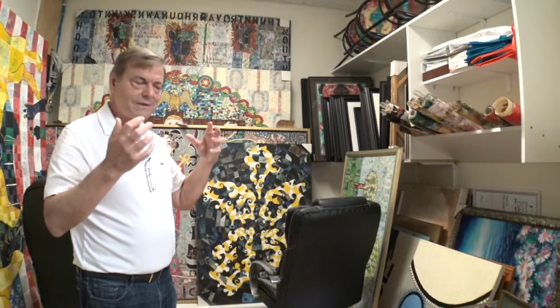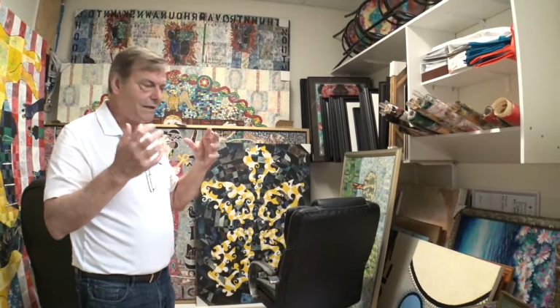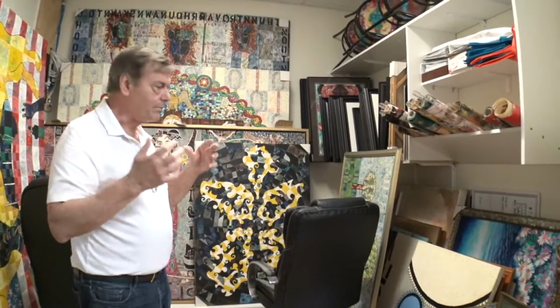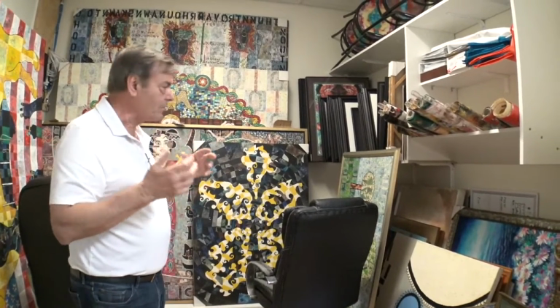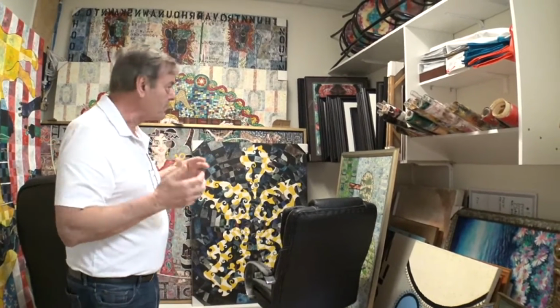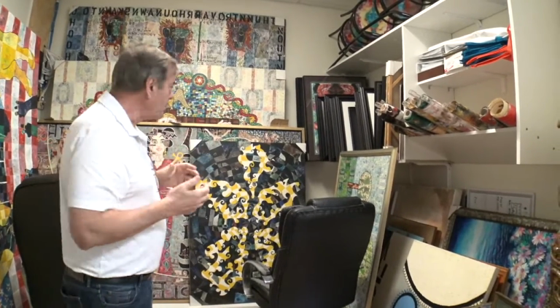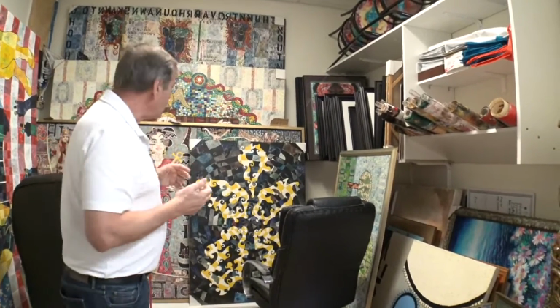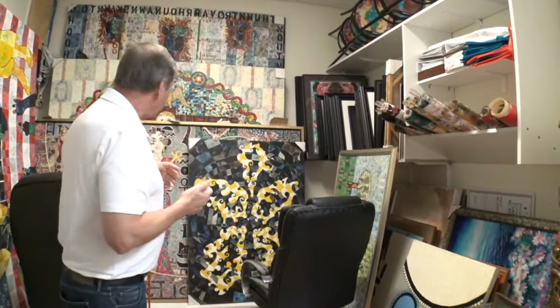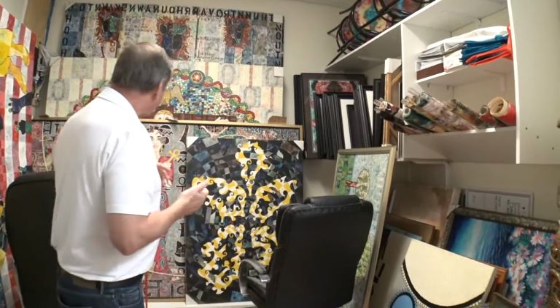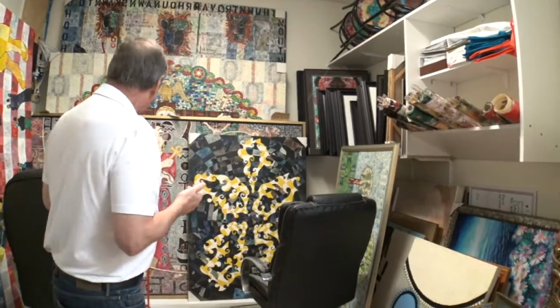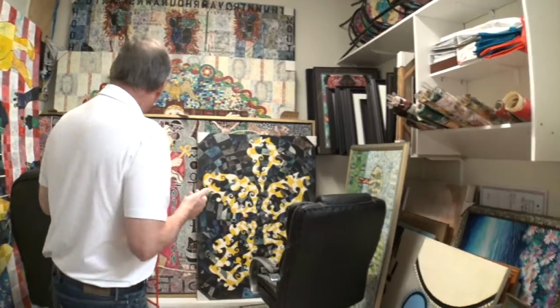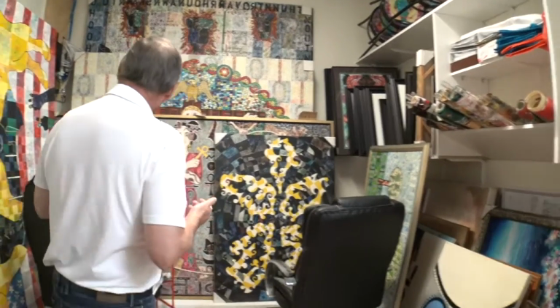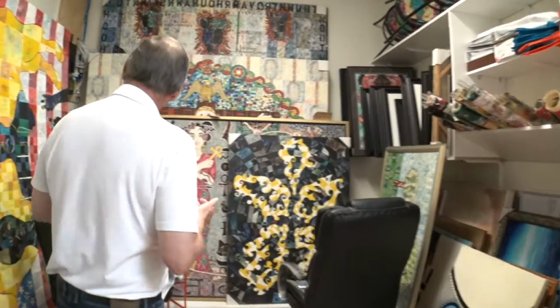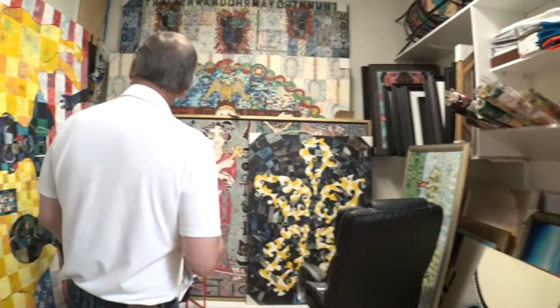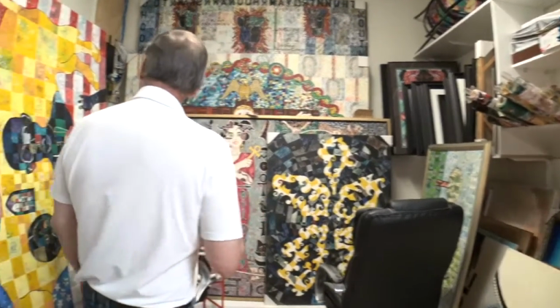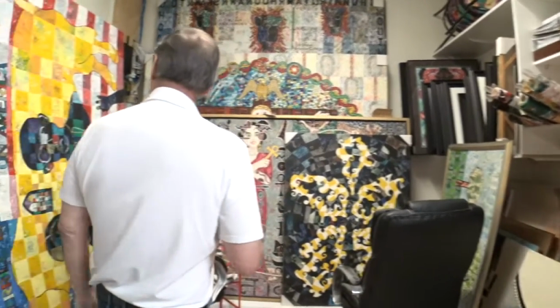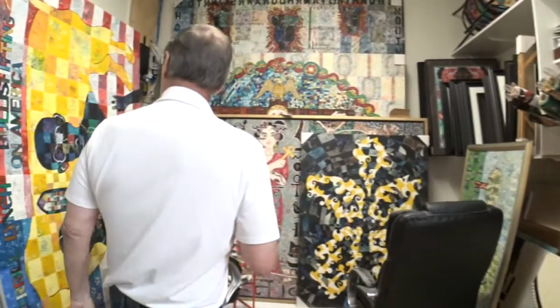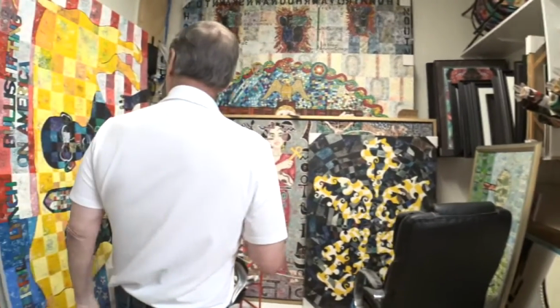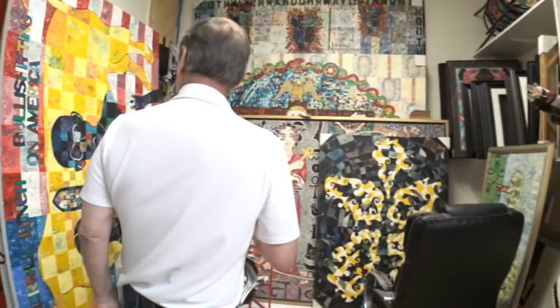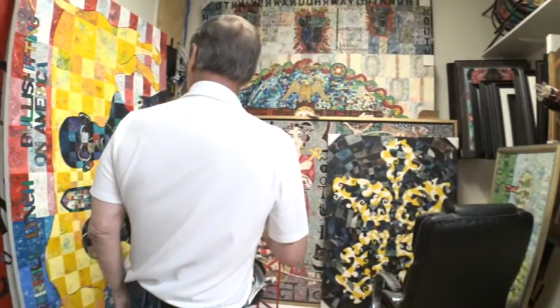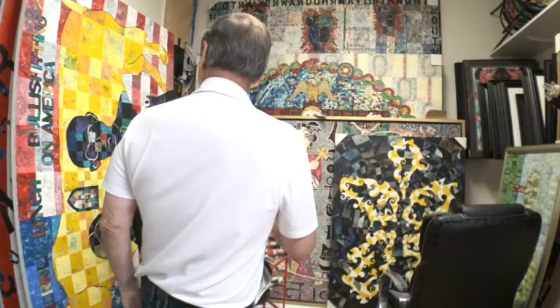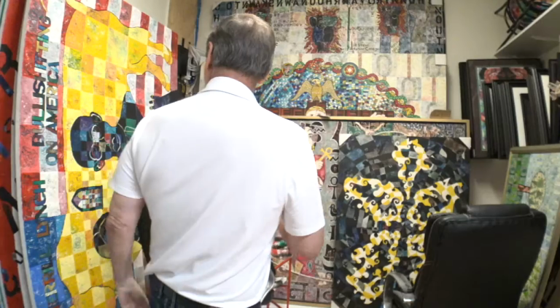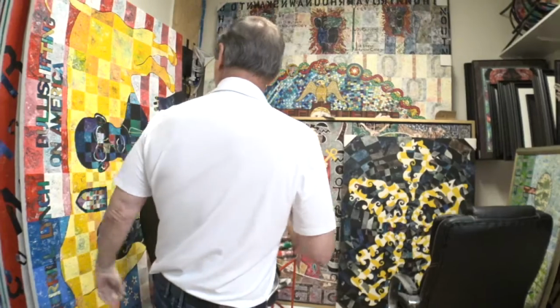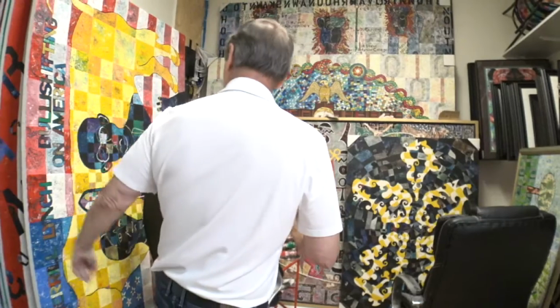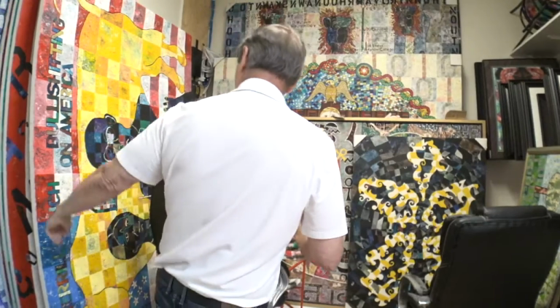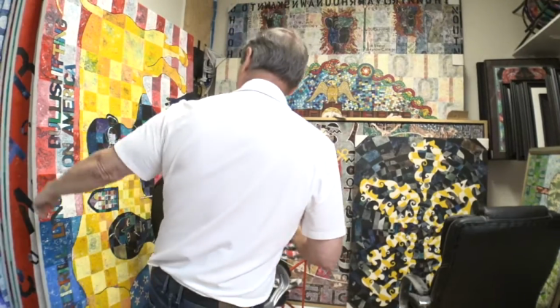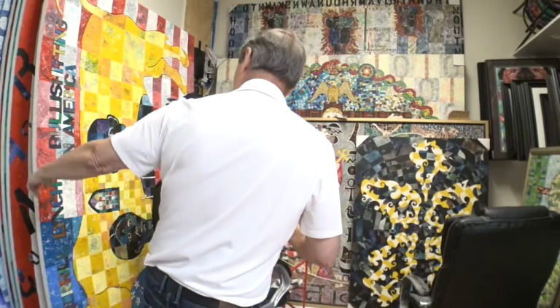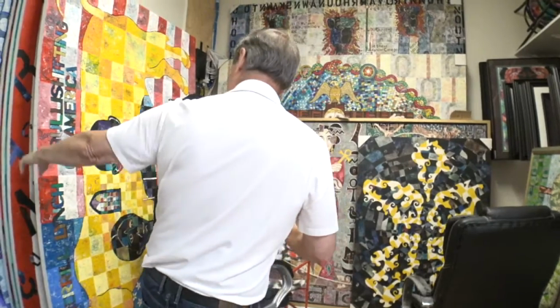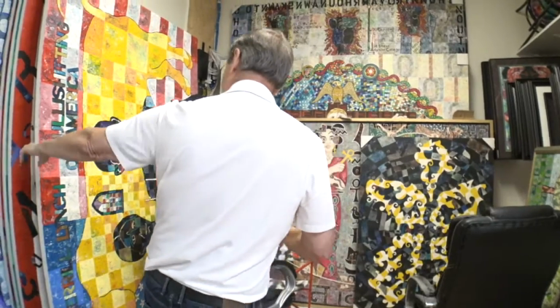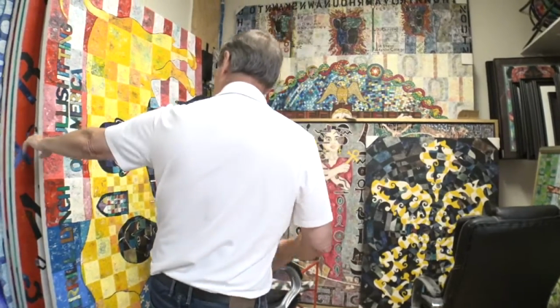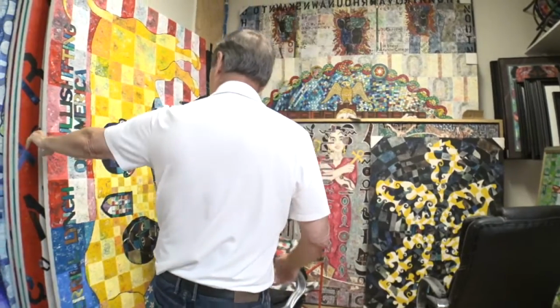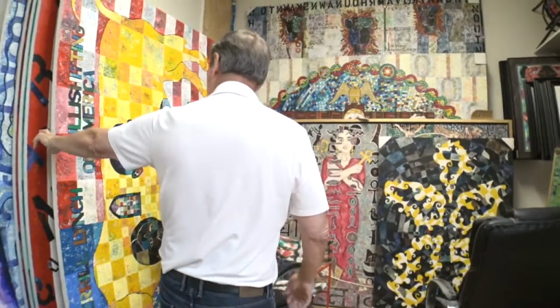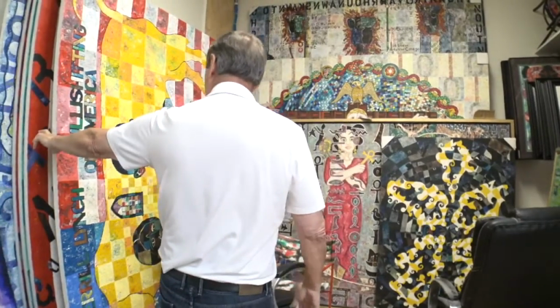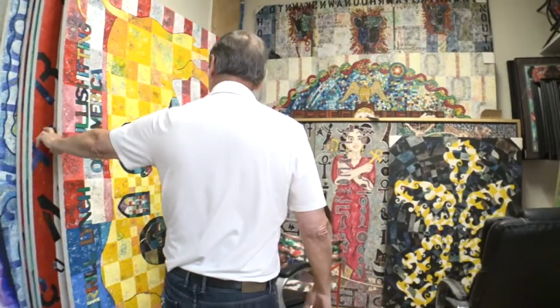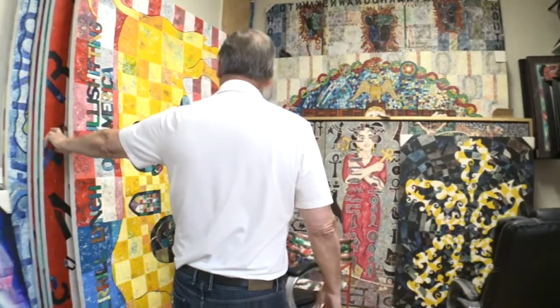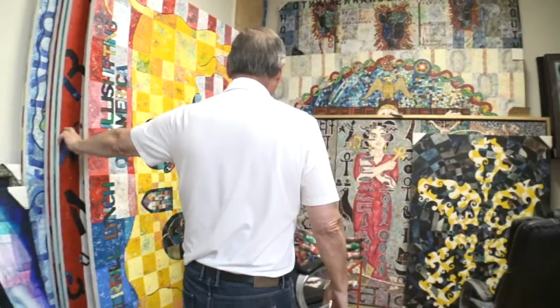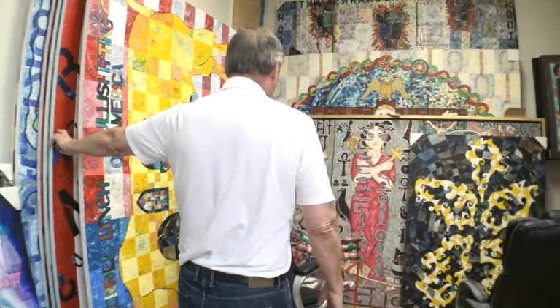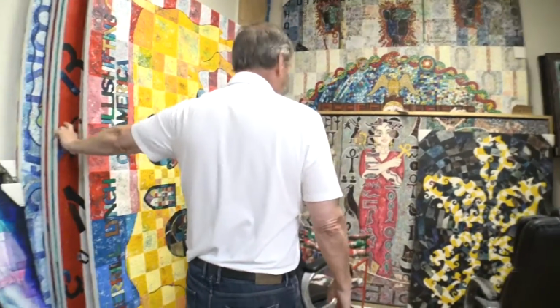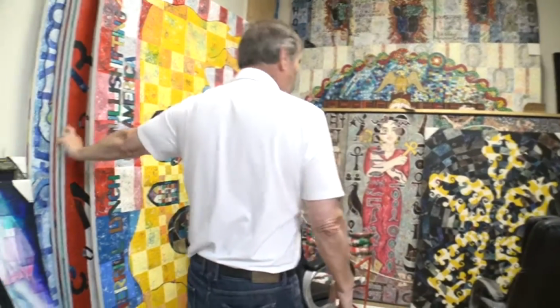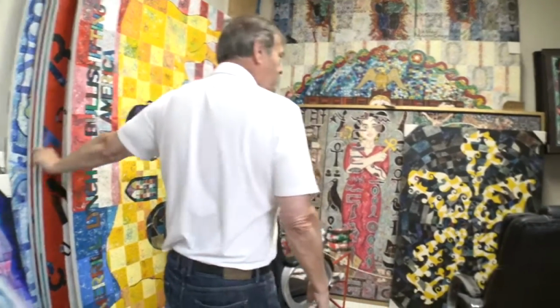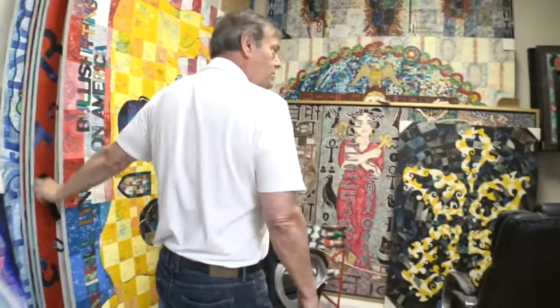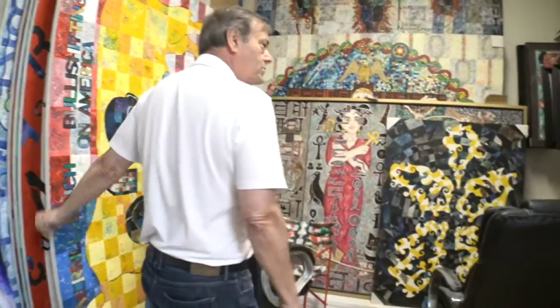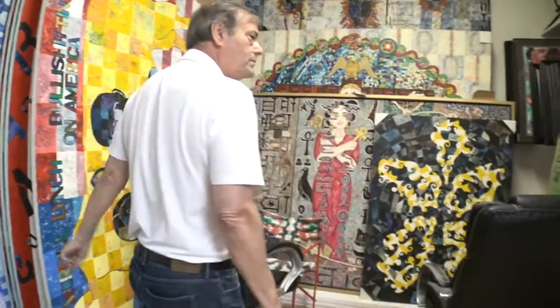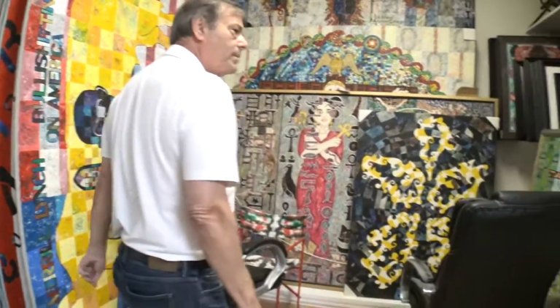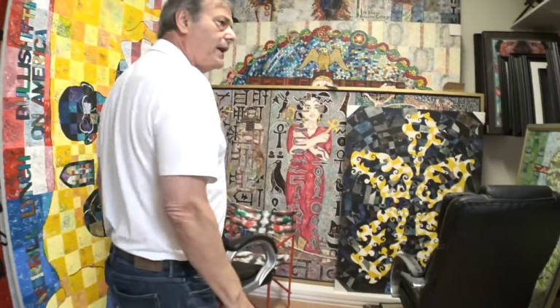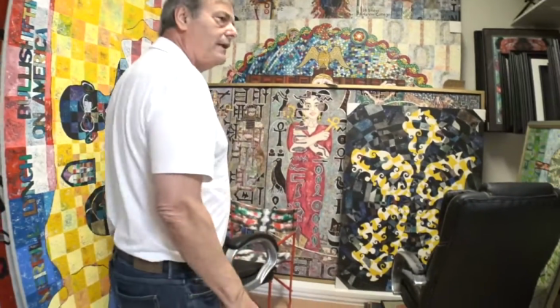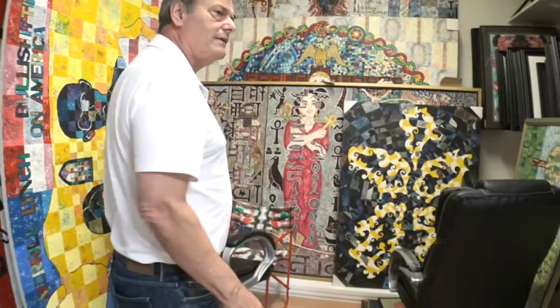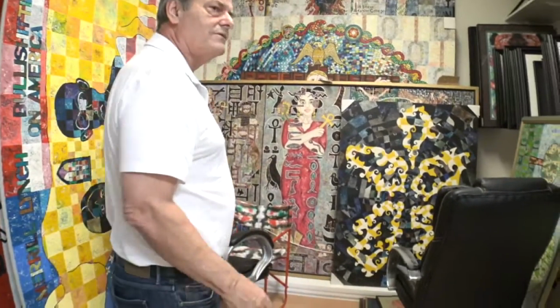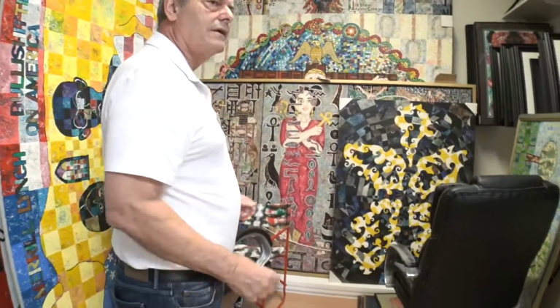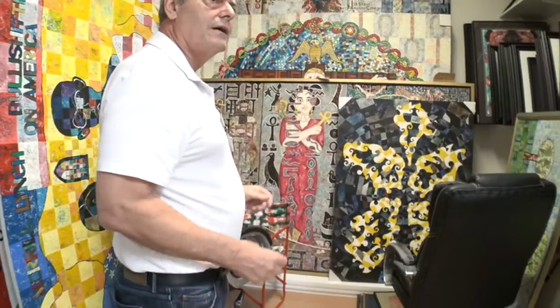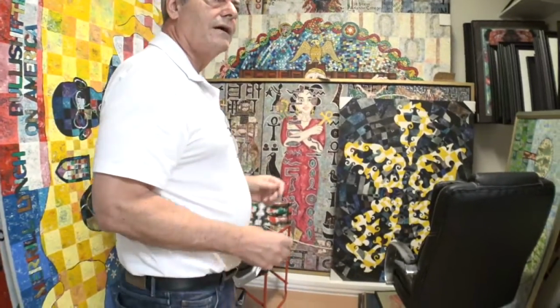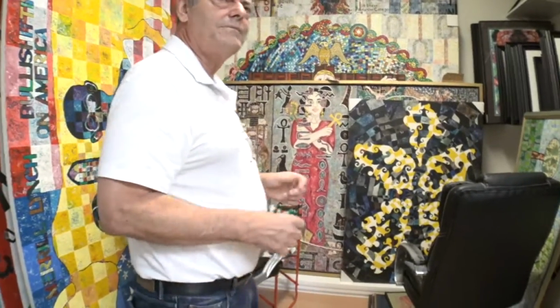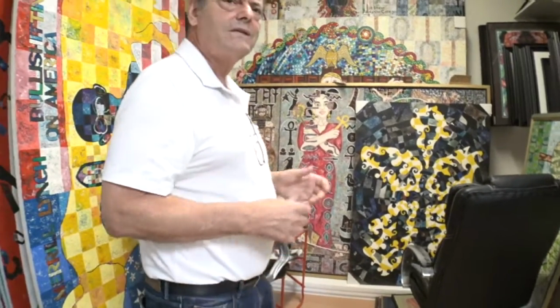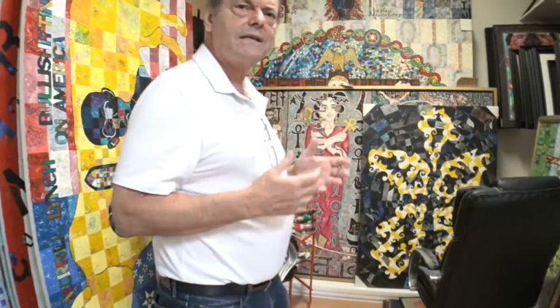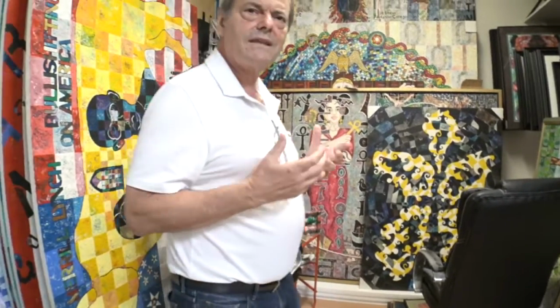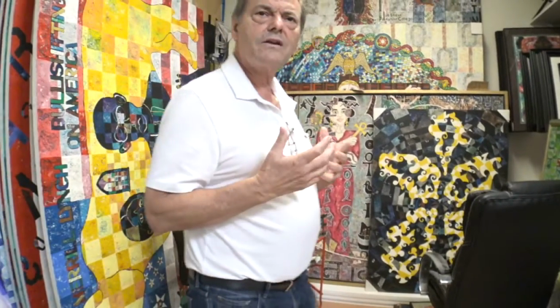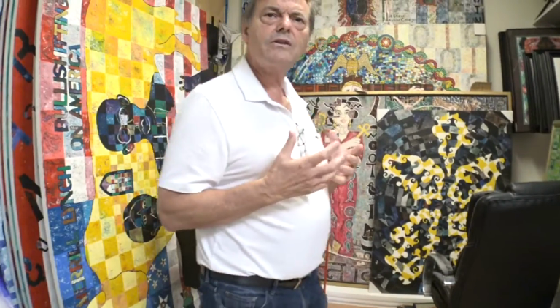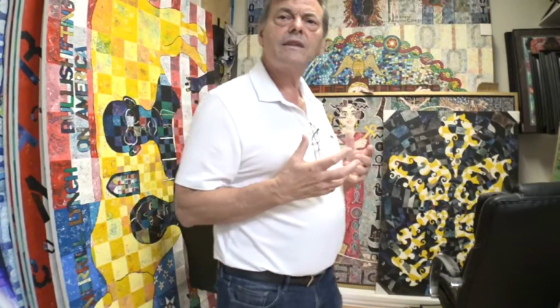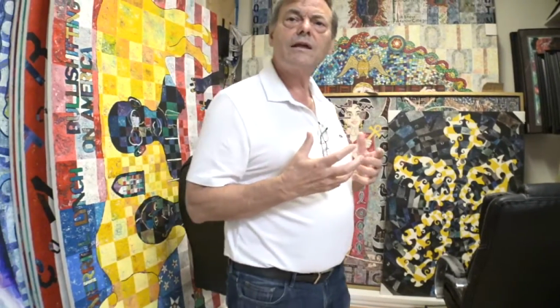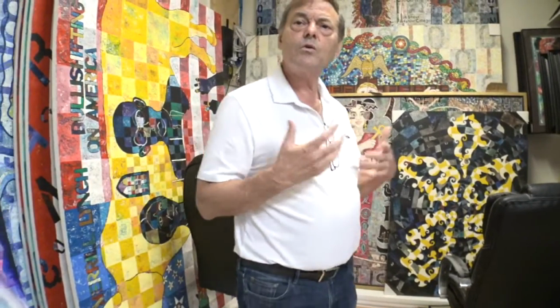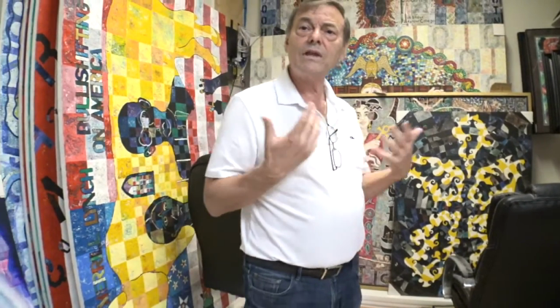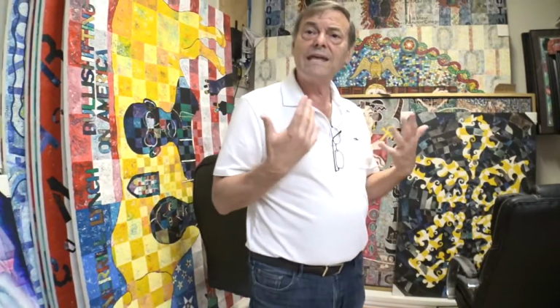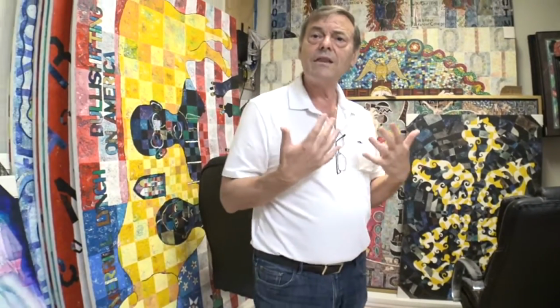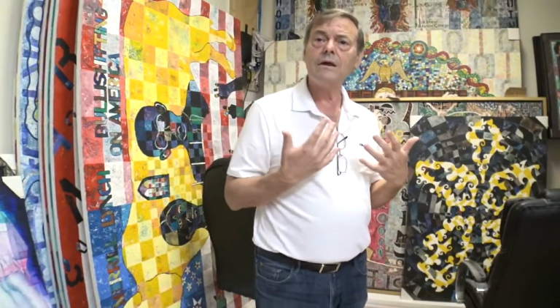For example, you'll see — they're back here — two paintings that go together.